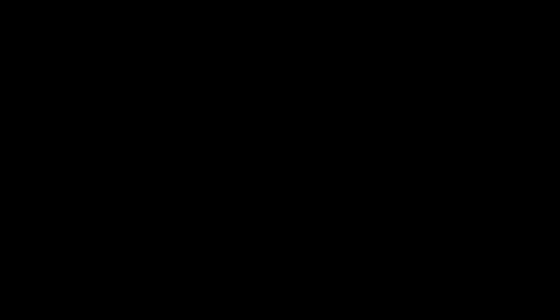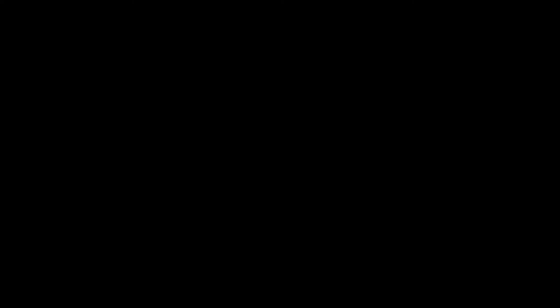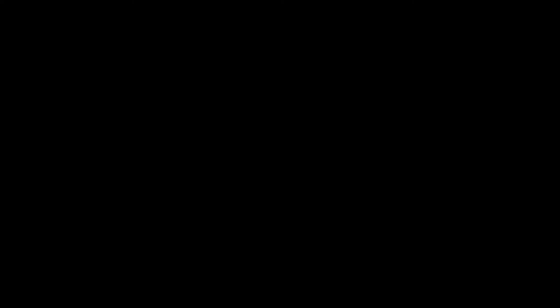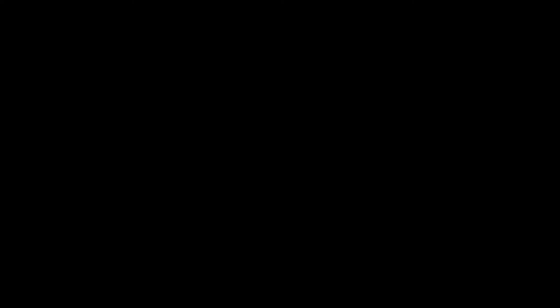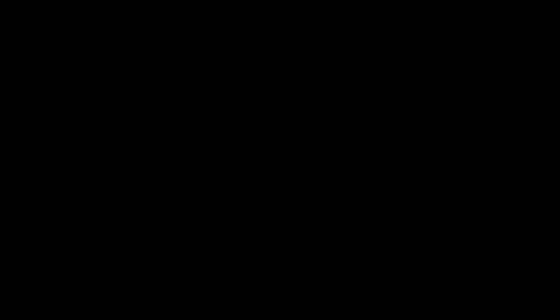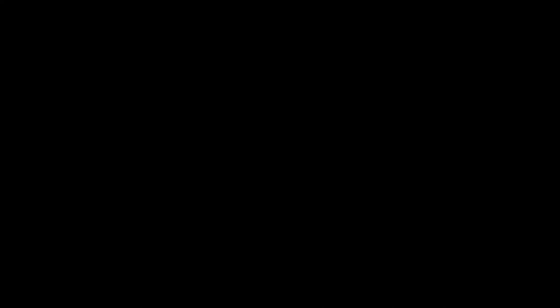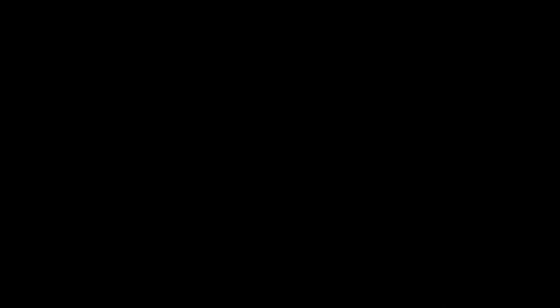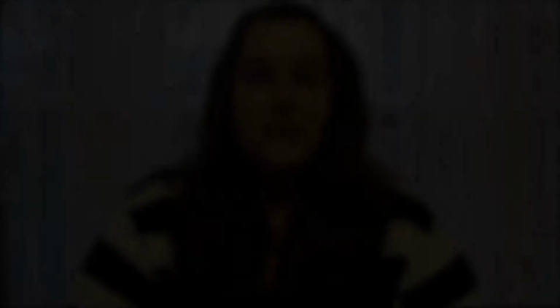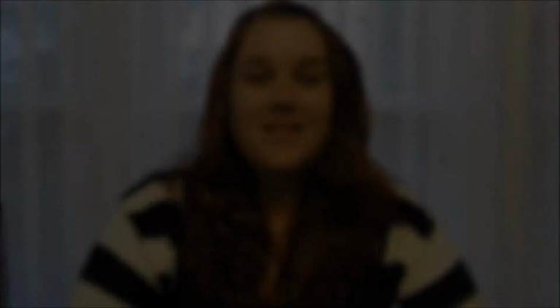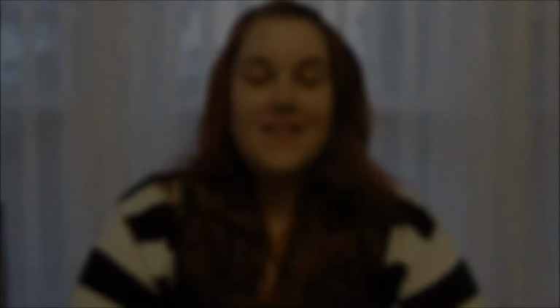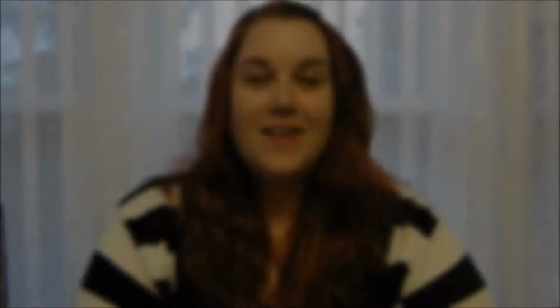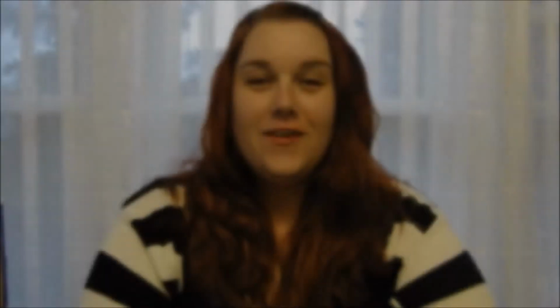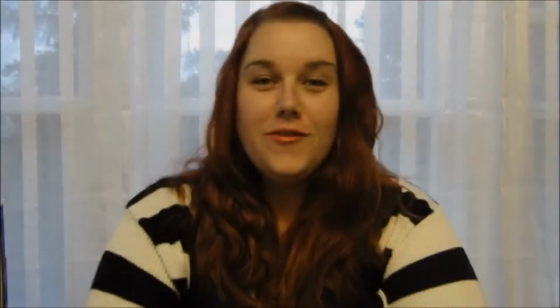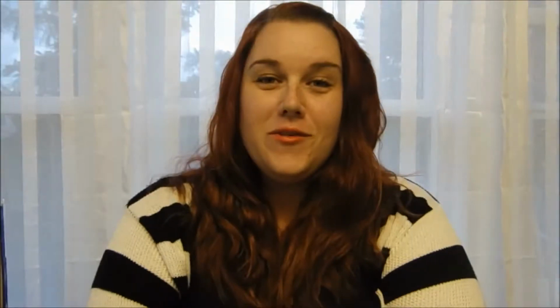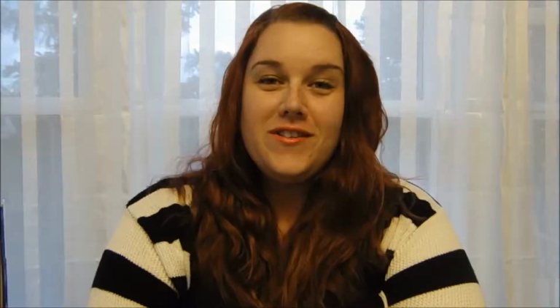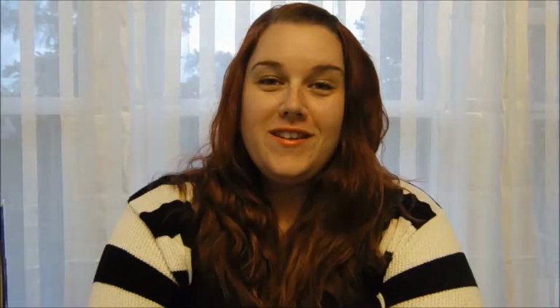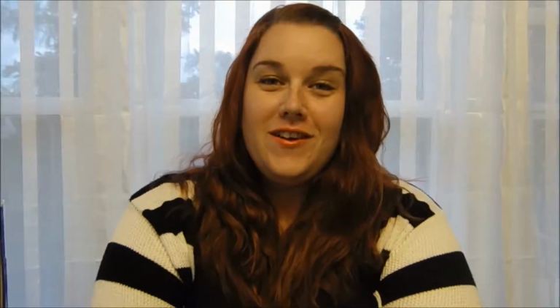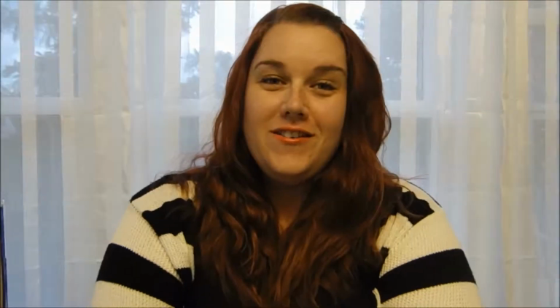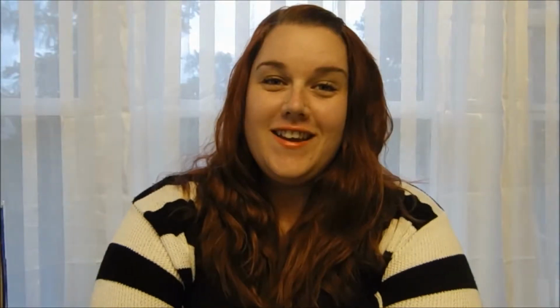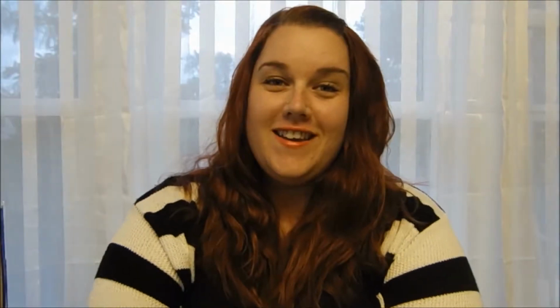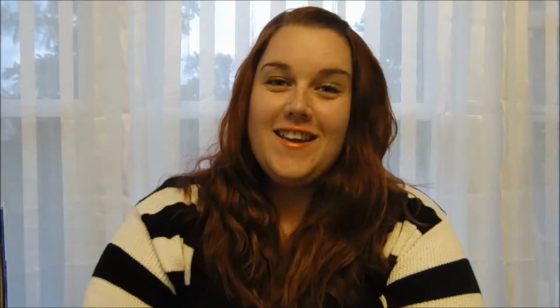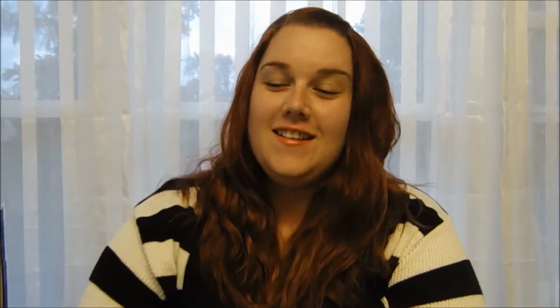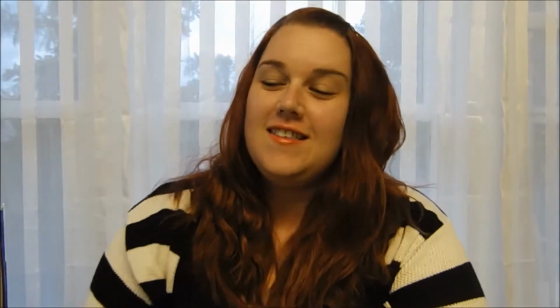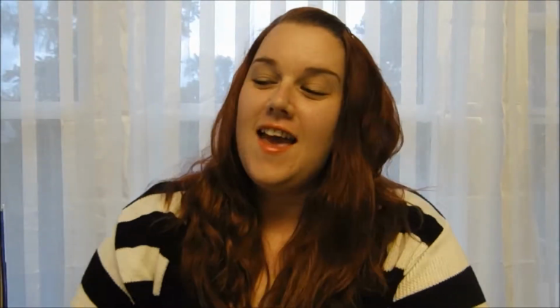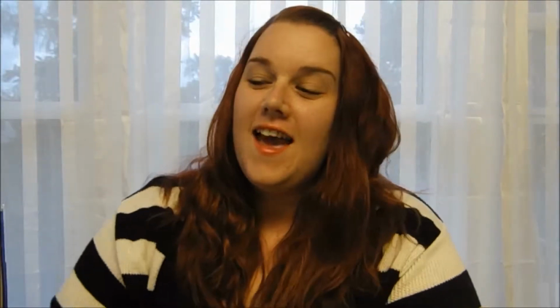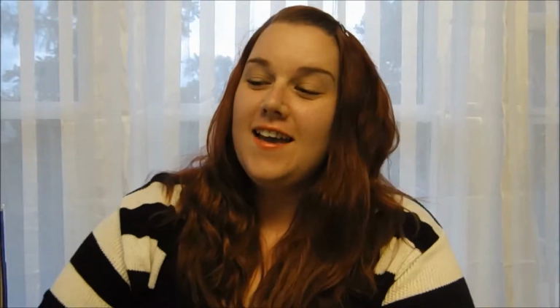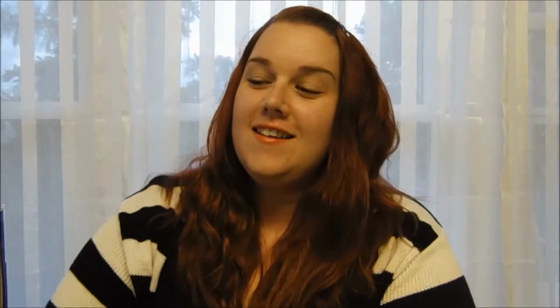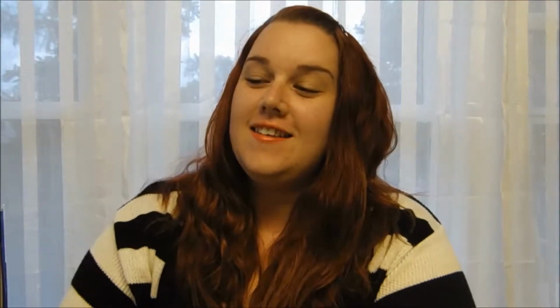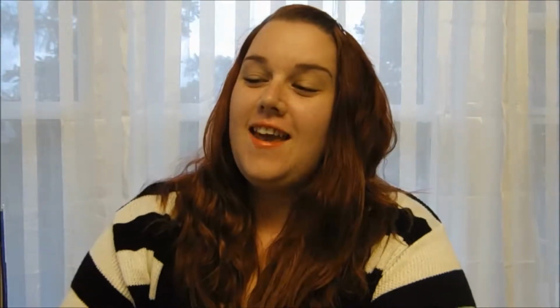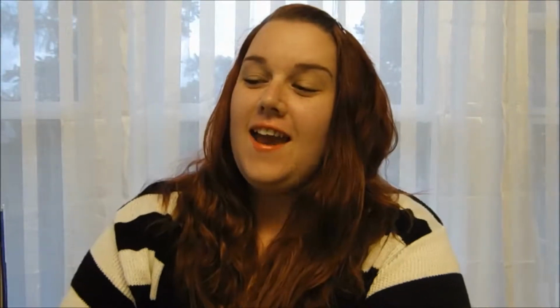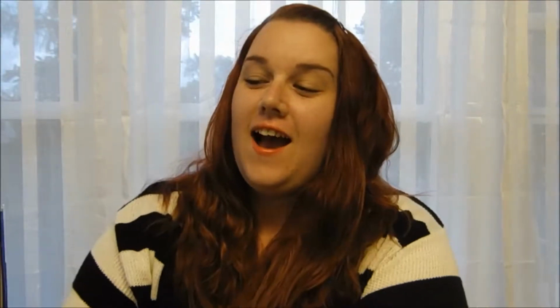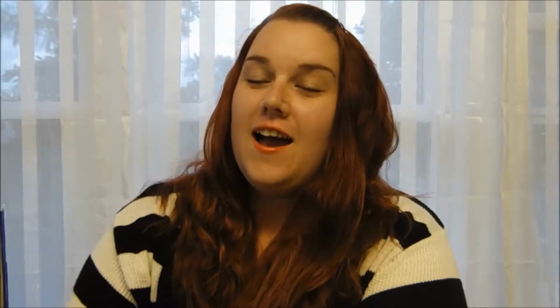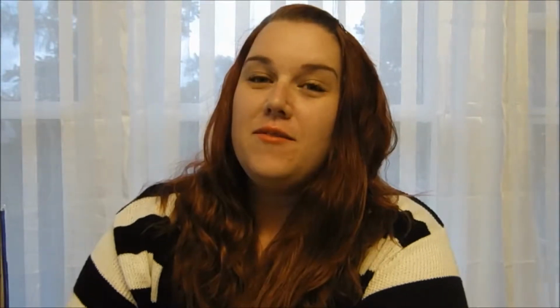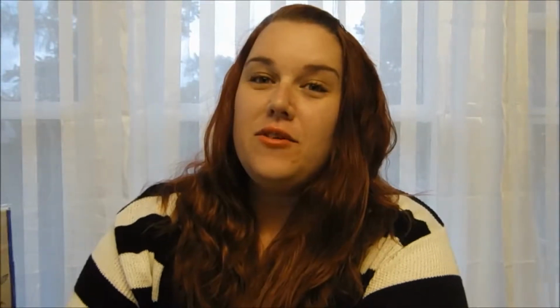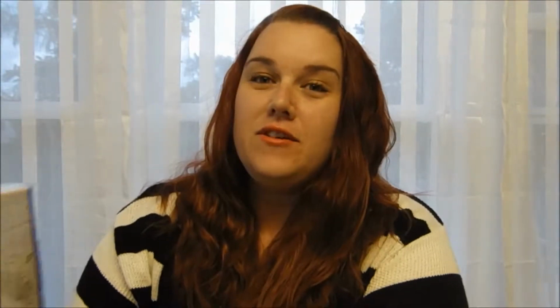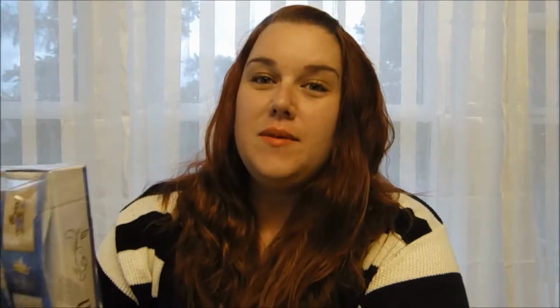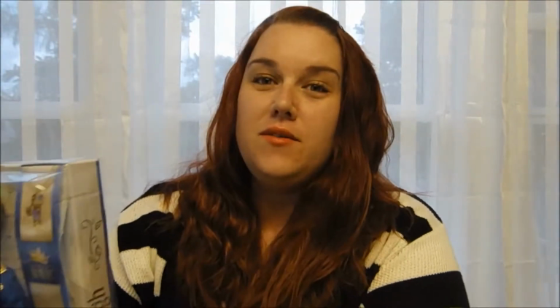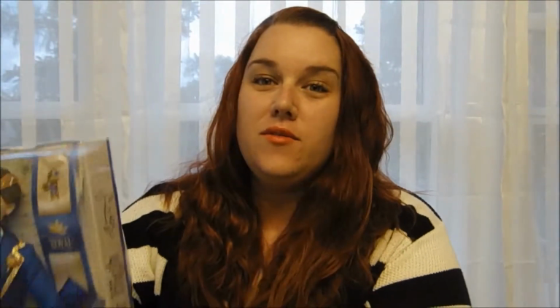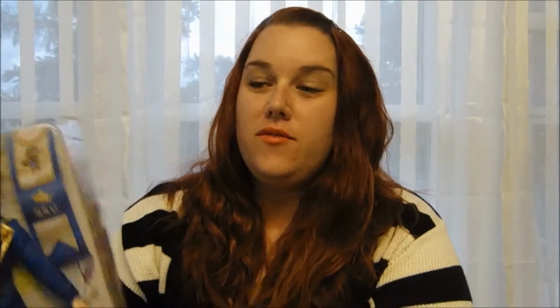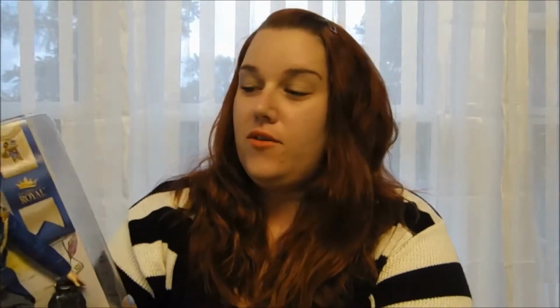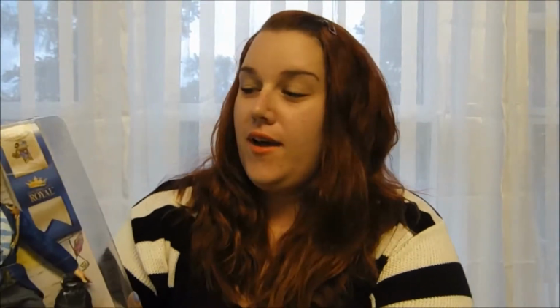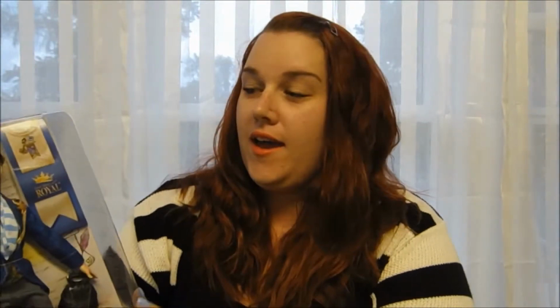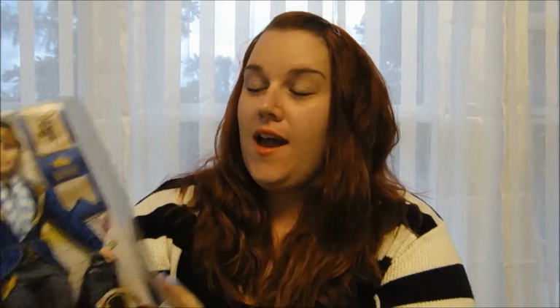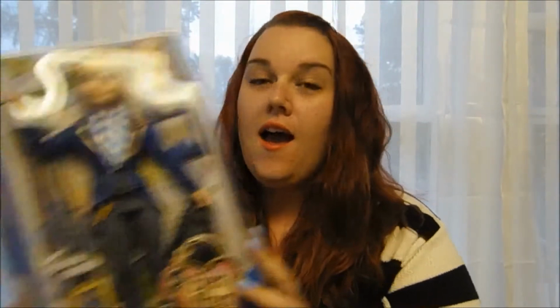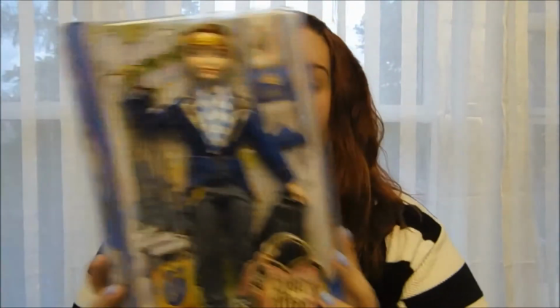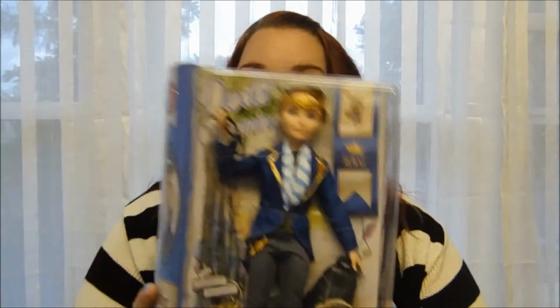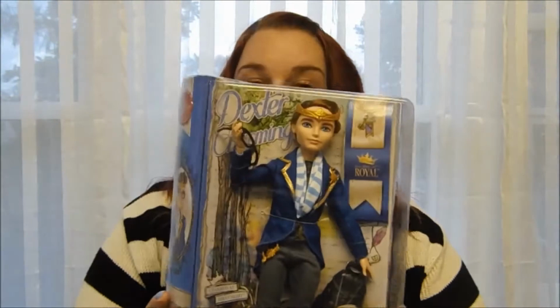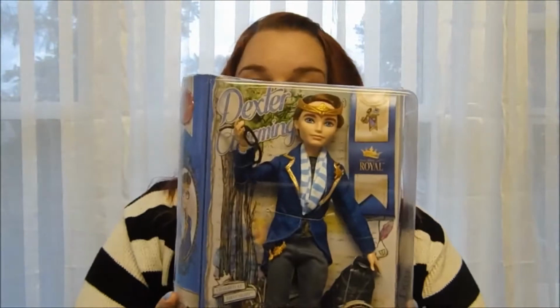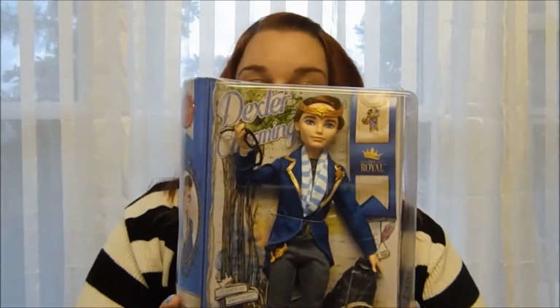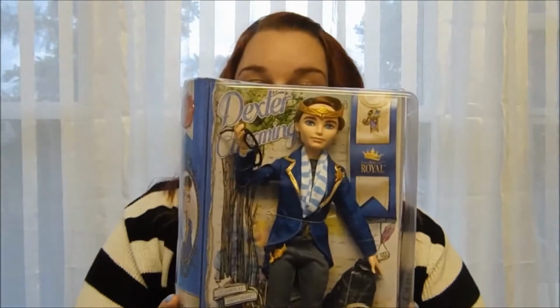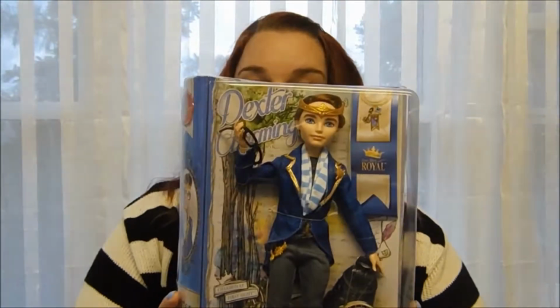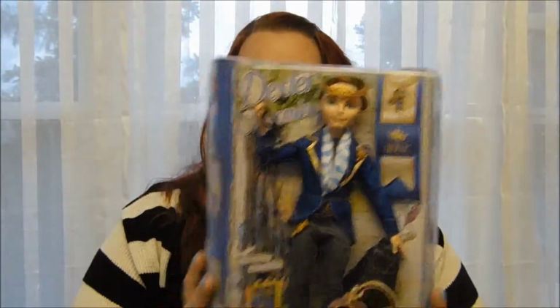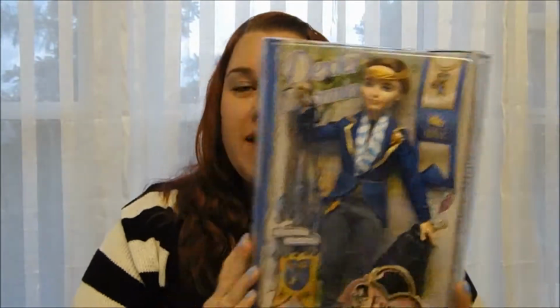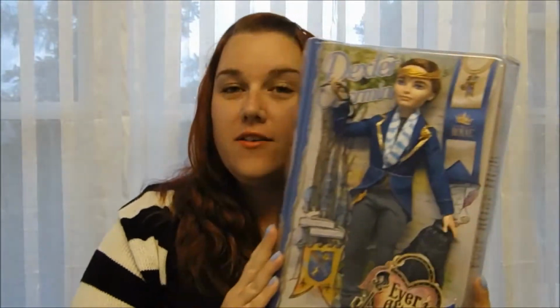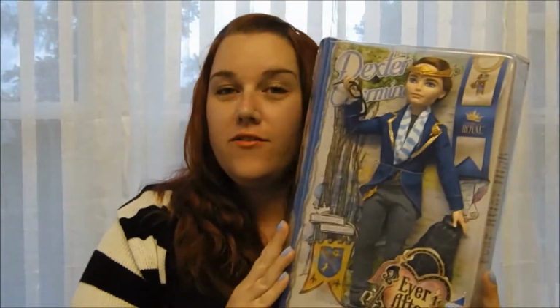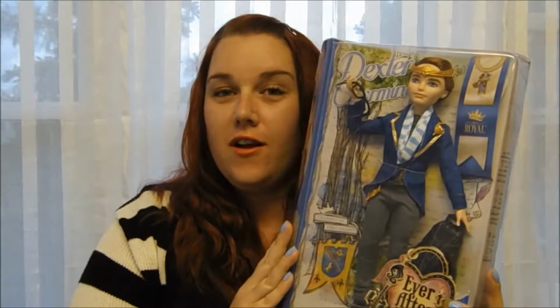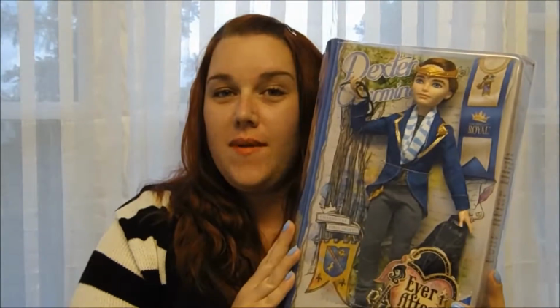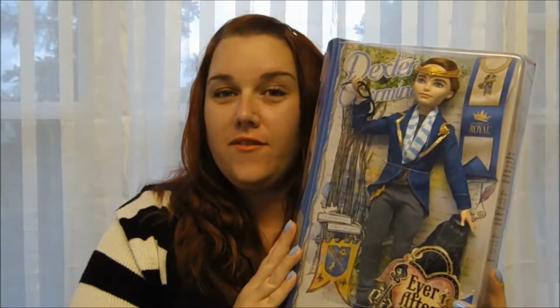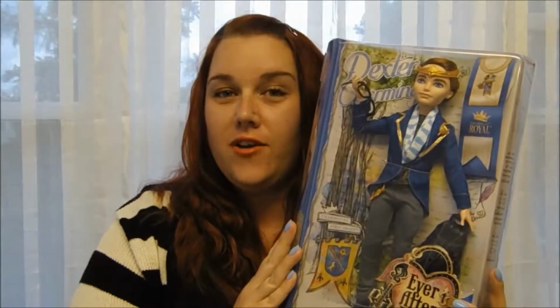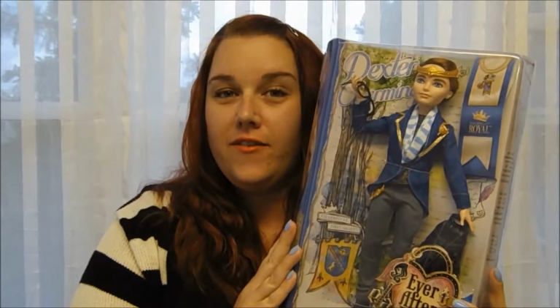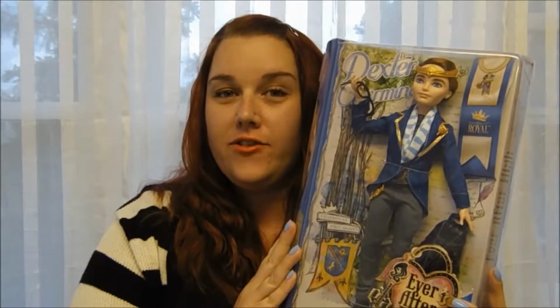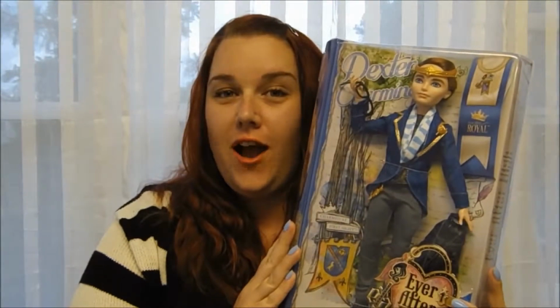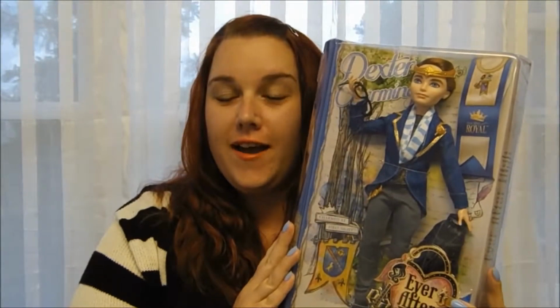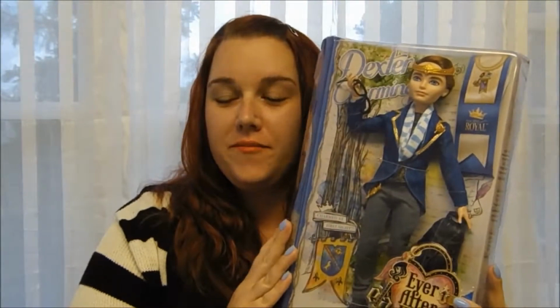Hi, this is Christina here from Christina Articulates, and today I'm going to be reviewing Dexter Charming from Ever After High.